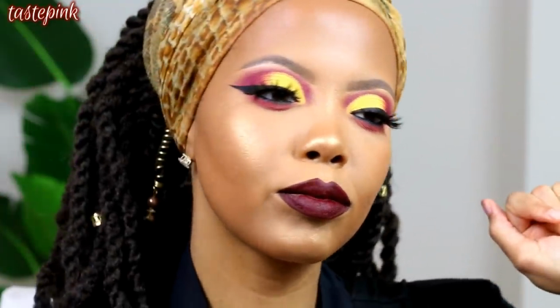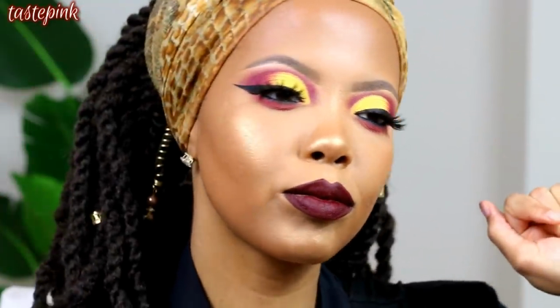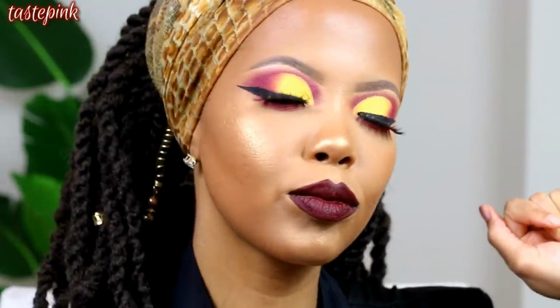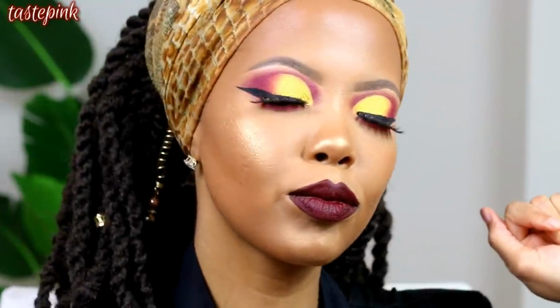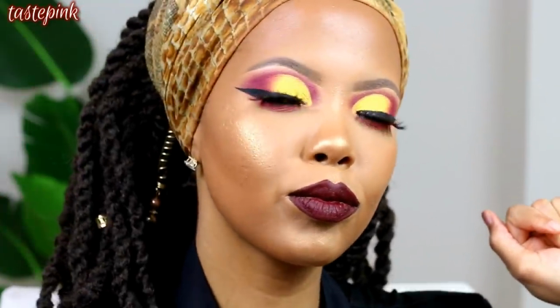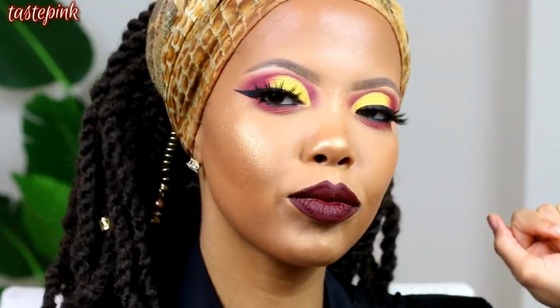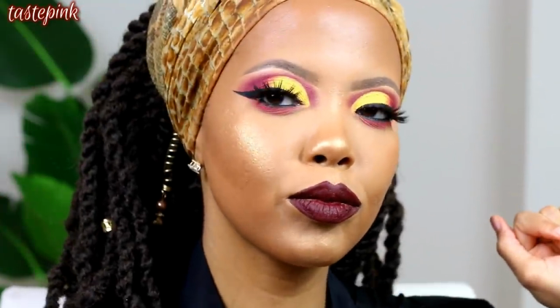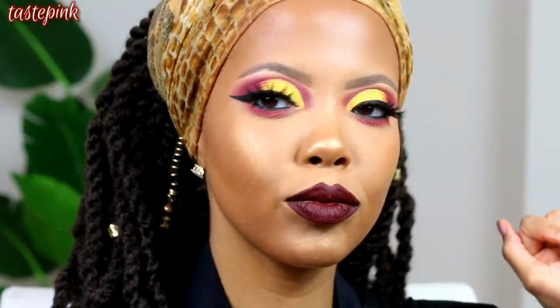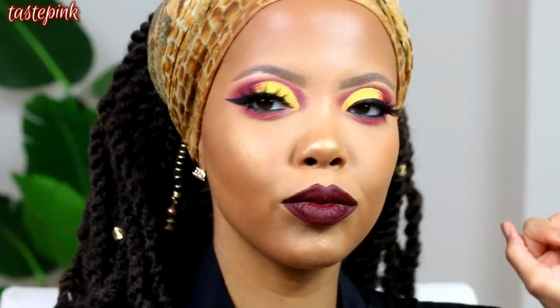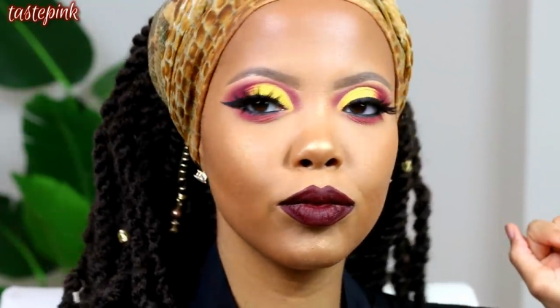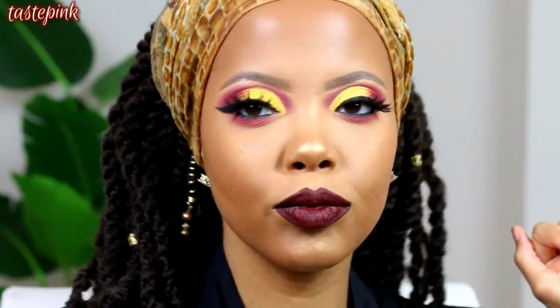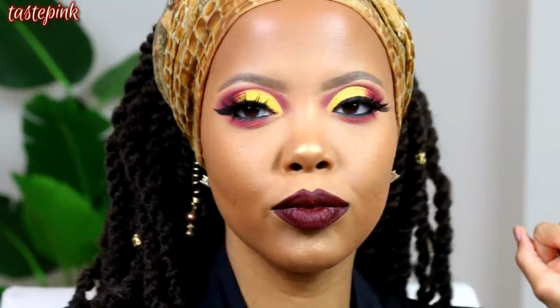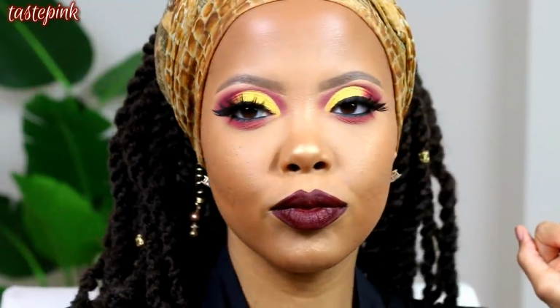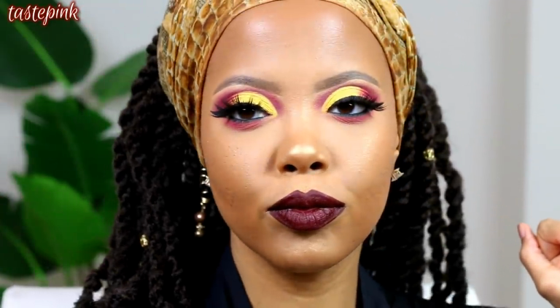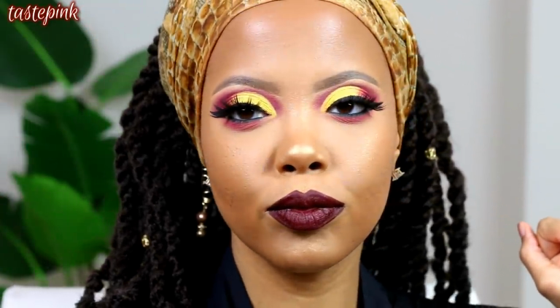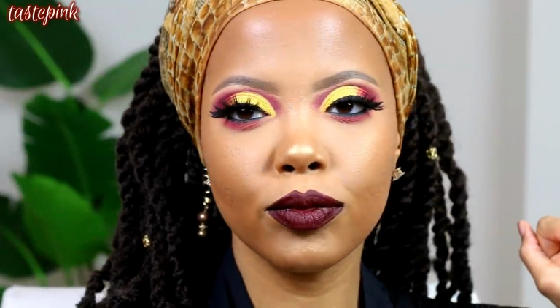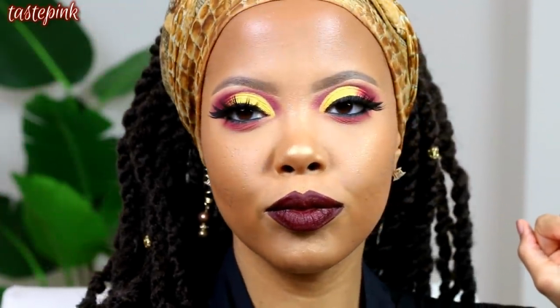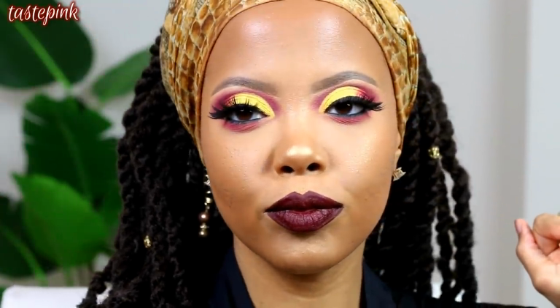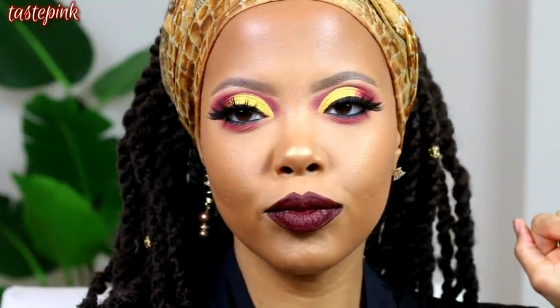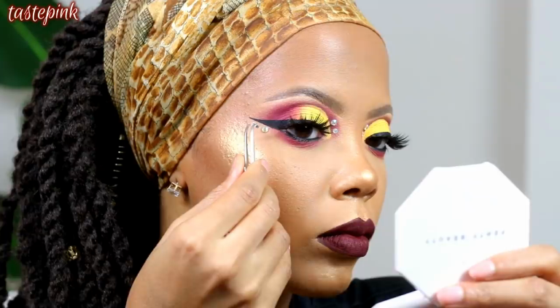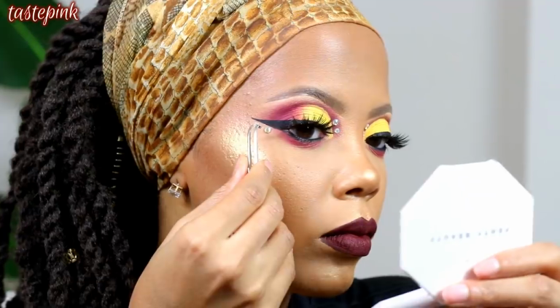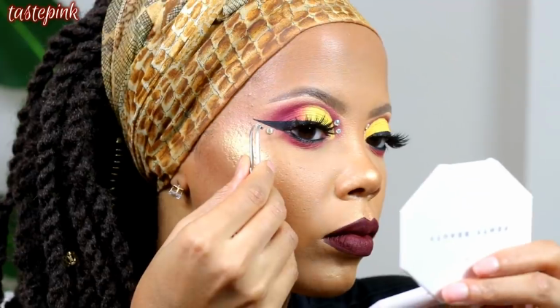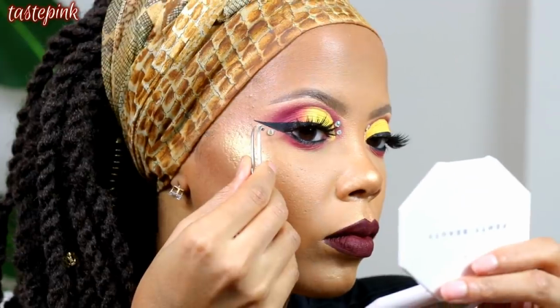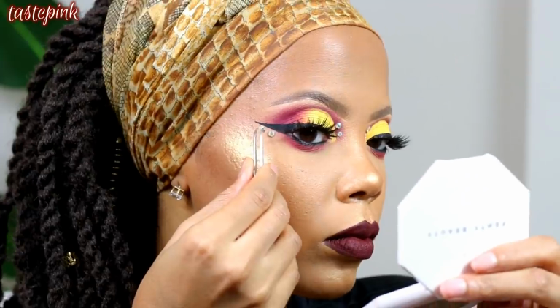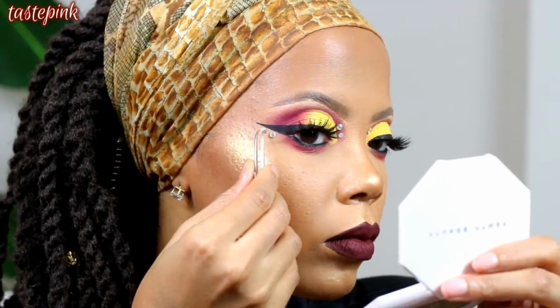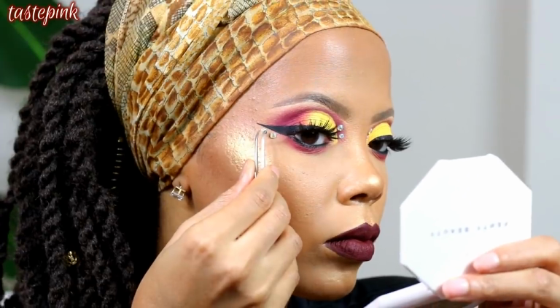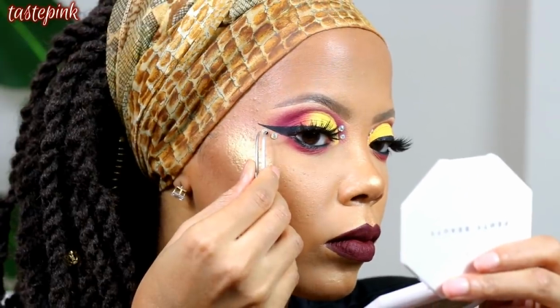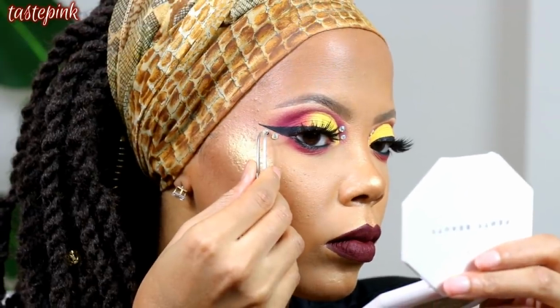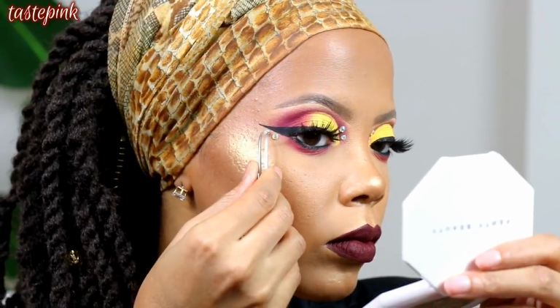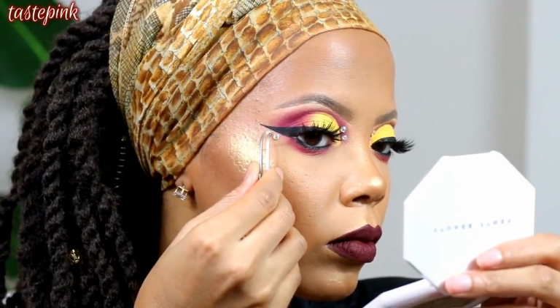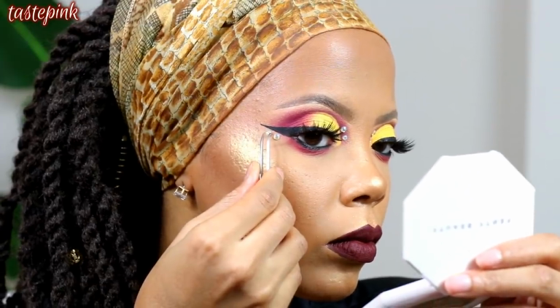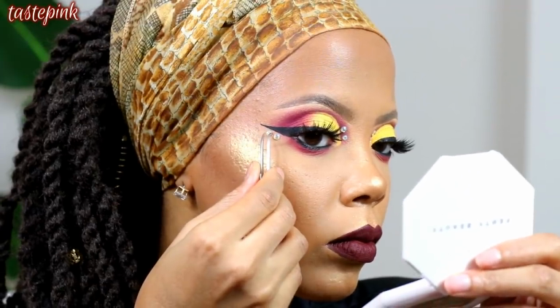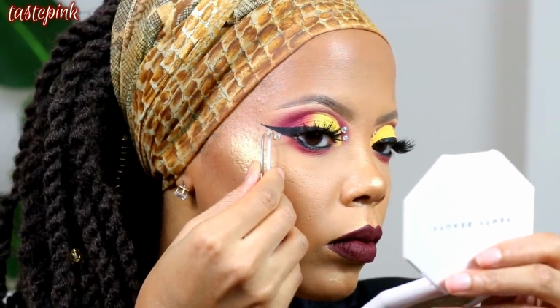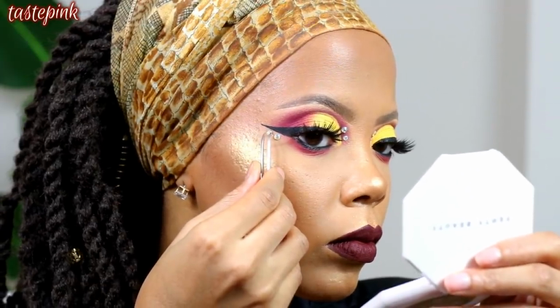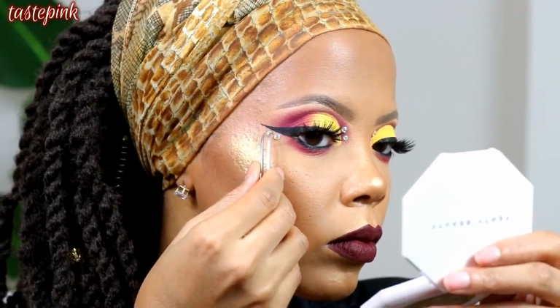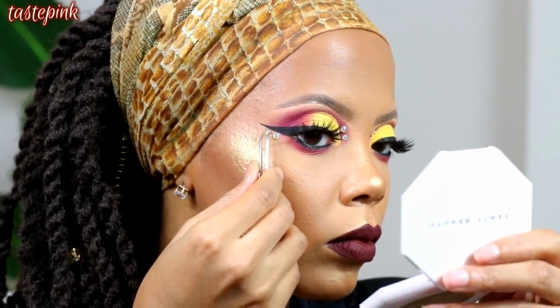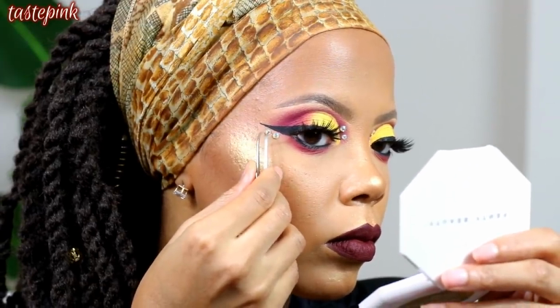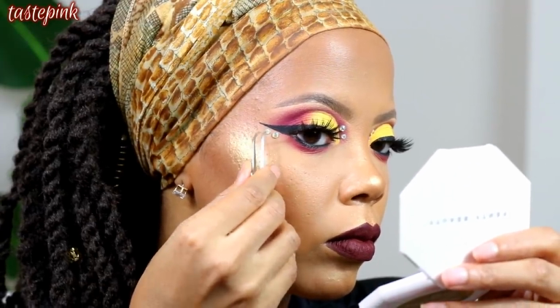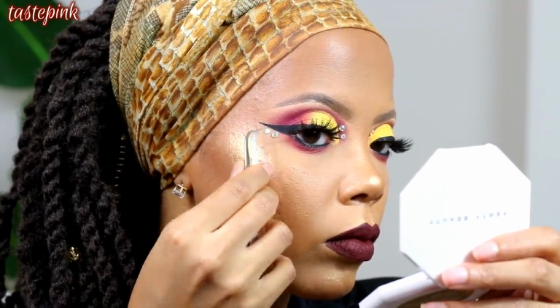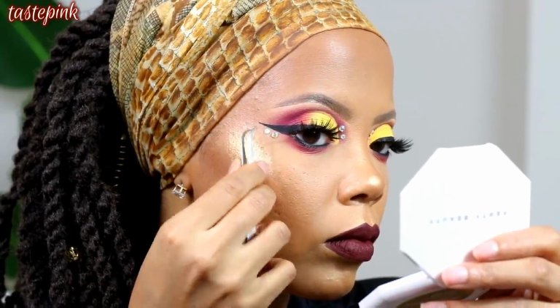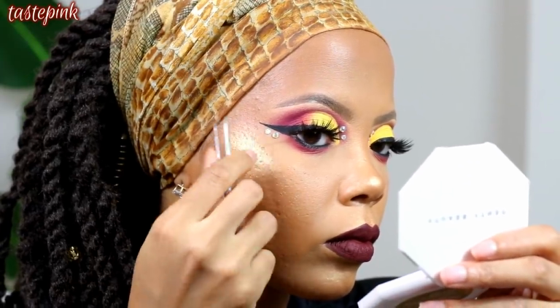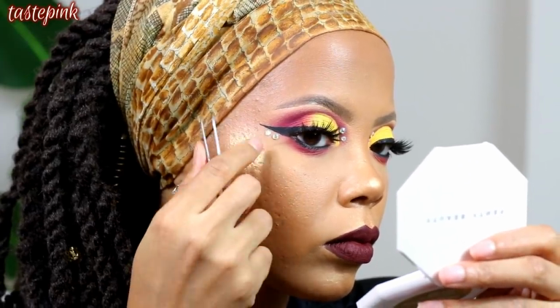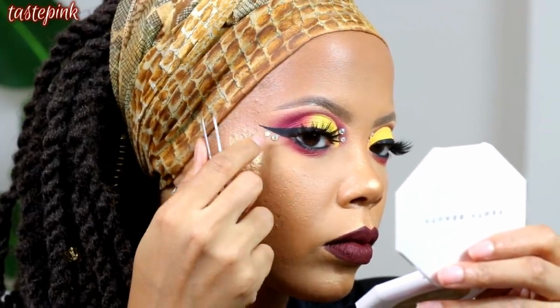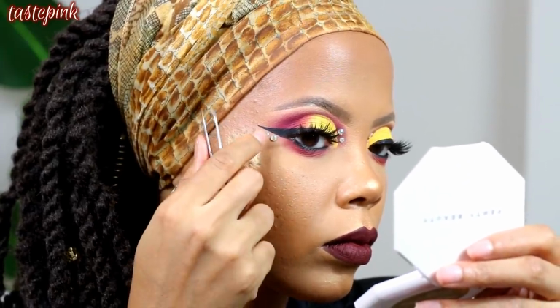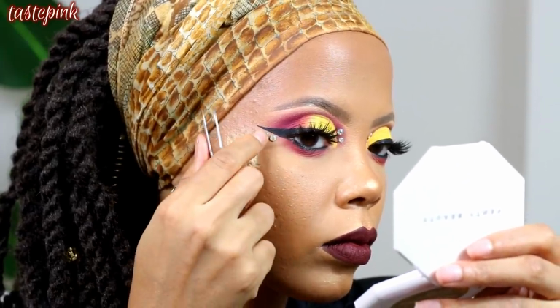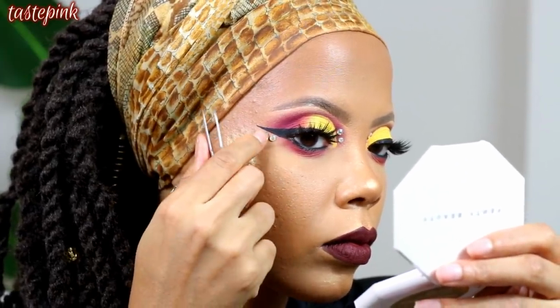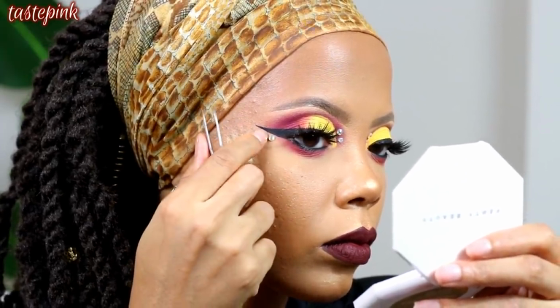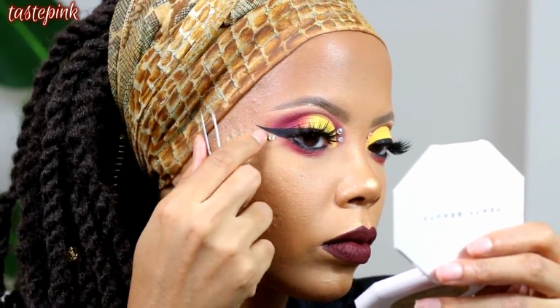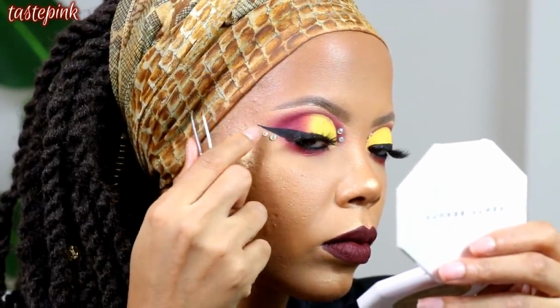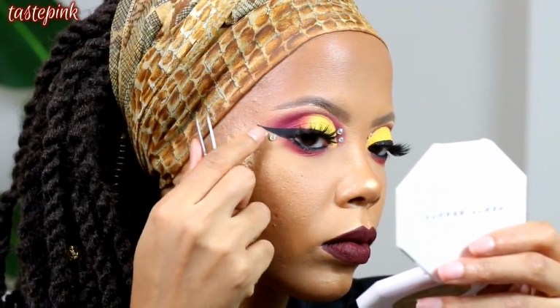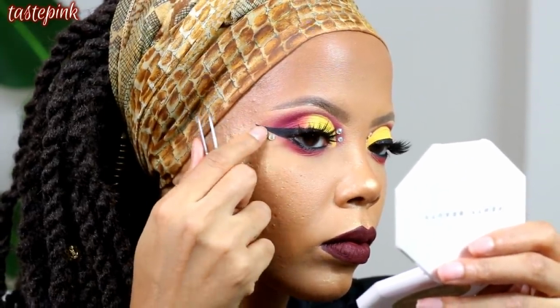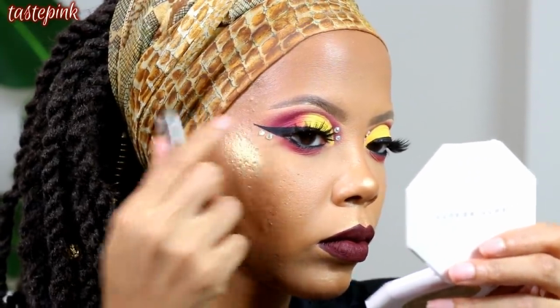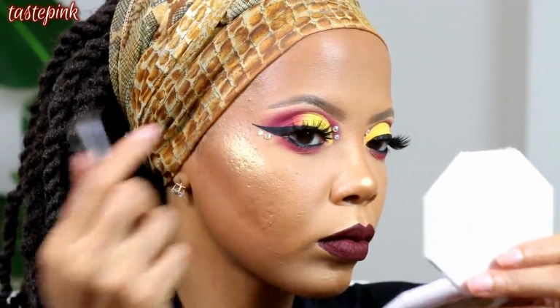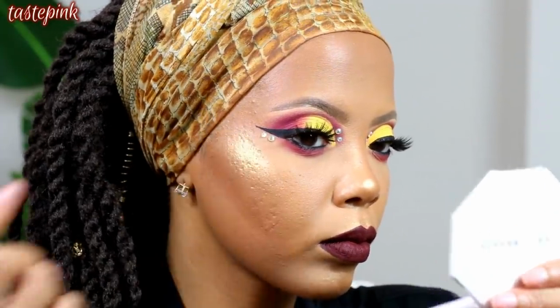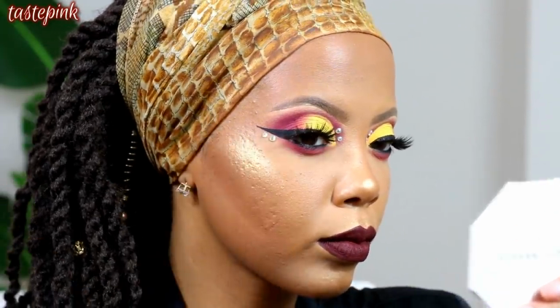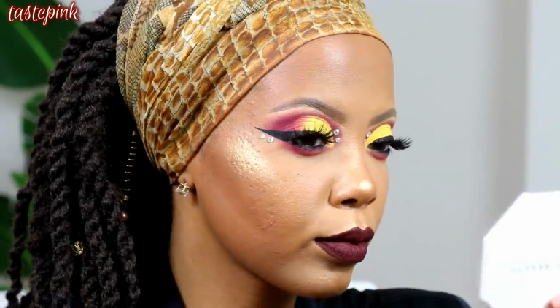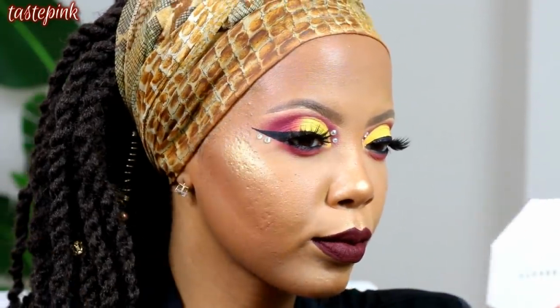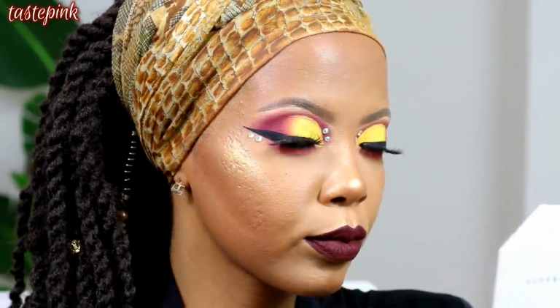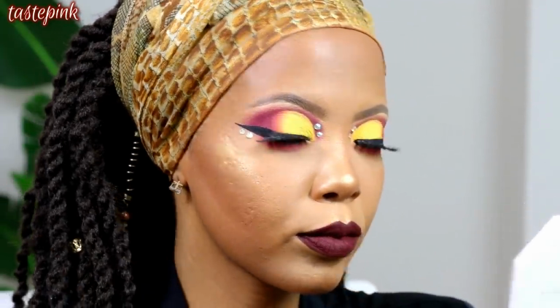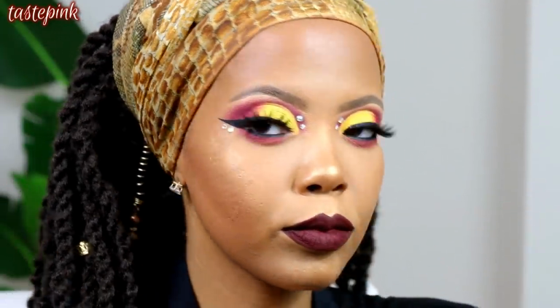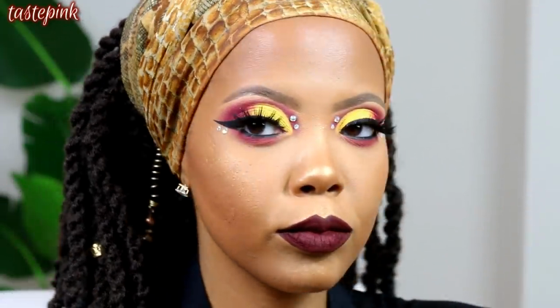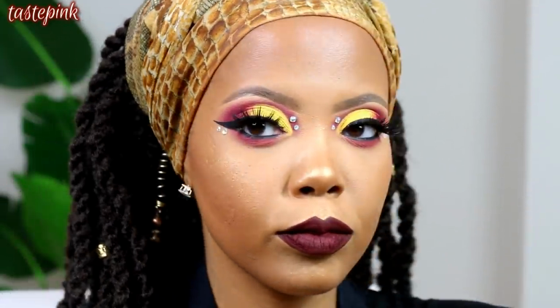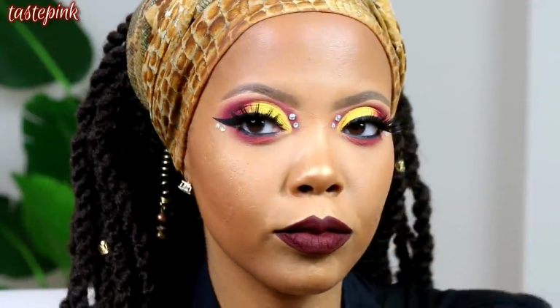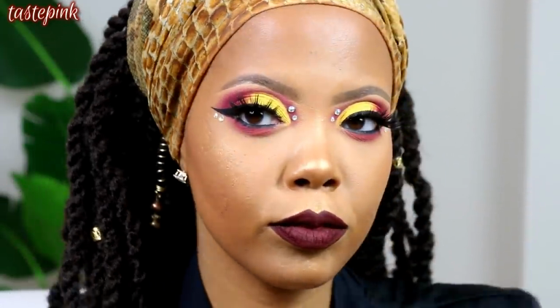And lastly, I have to go in and do my jewels — putting these jewels on to give y'all life.